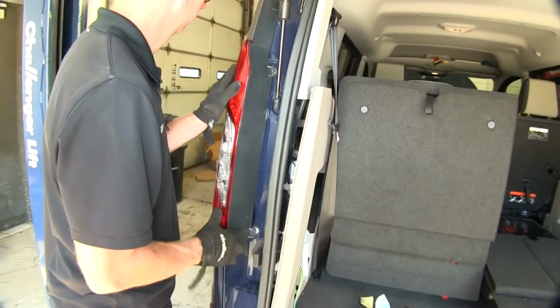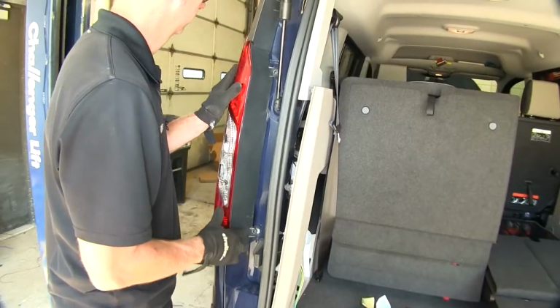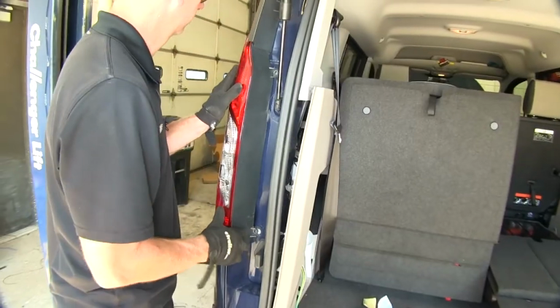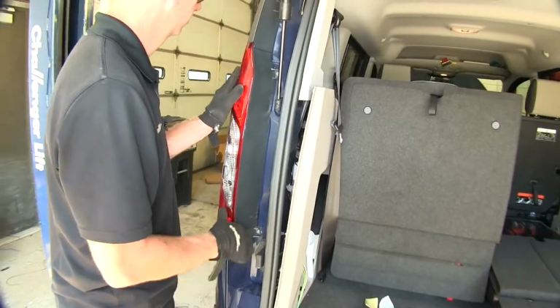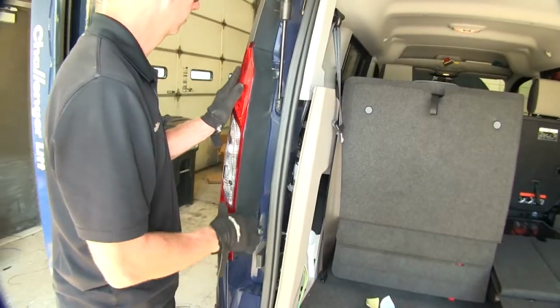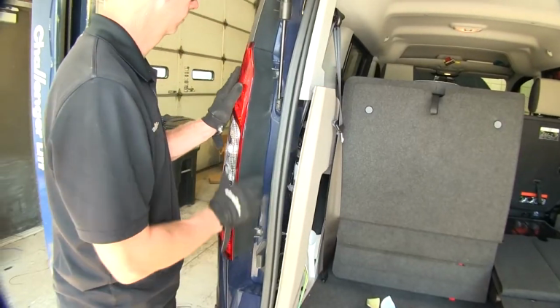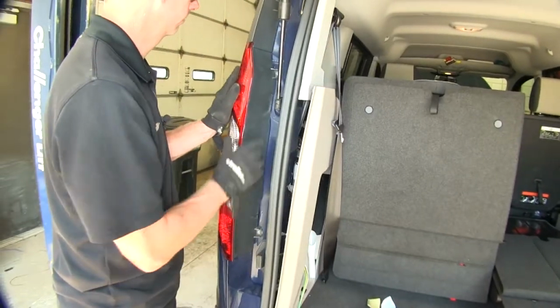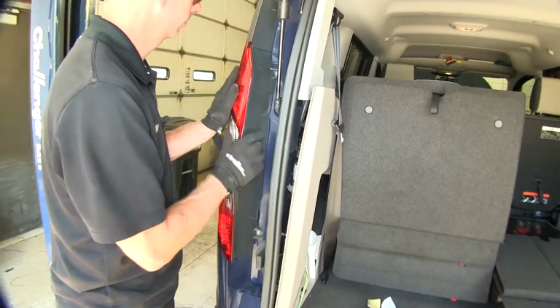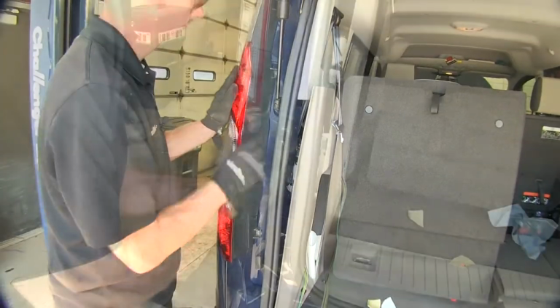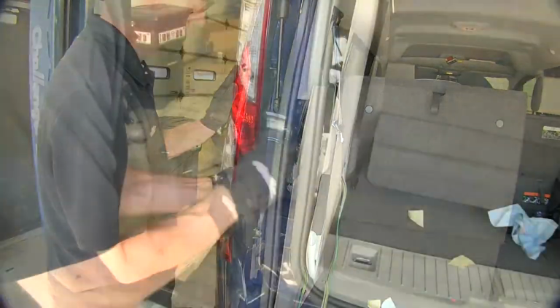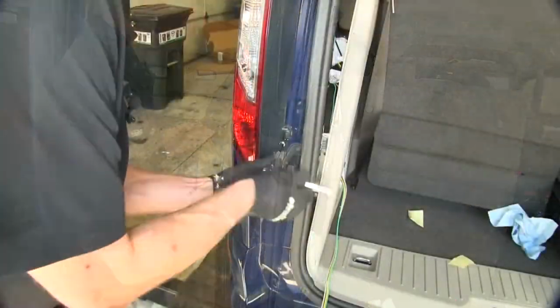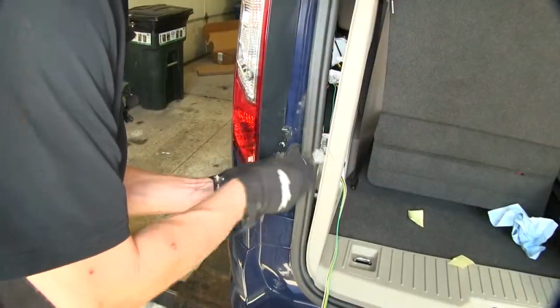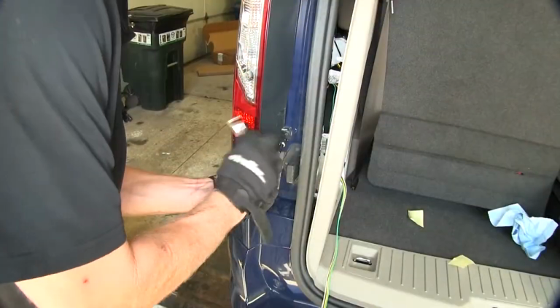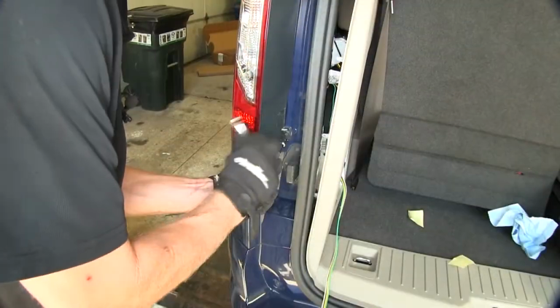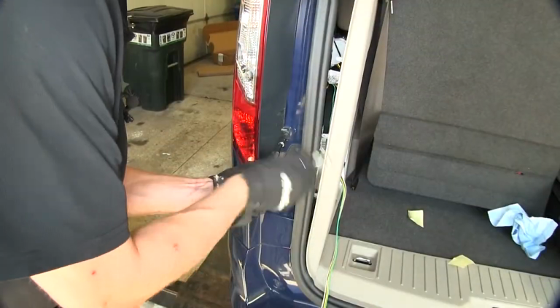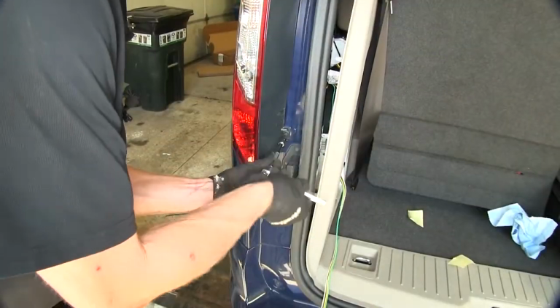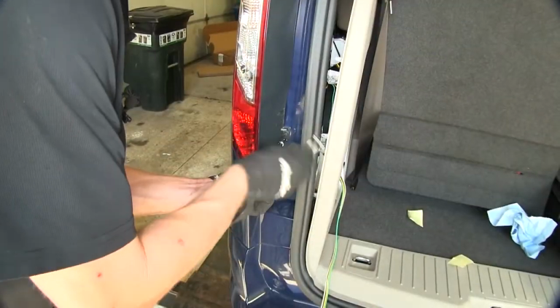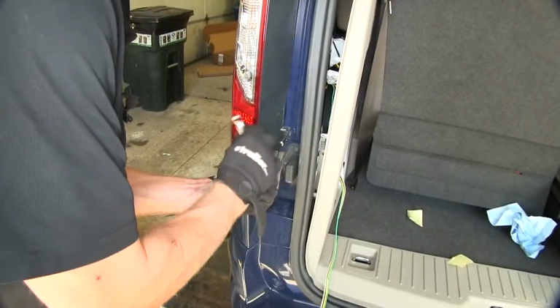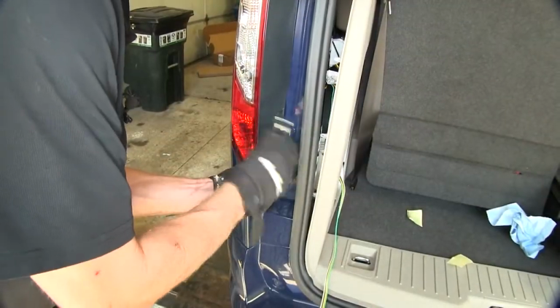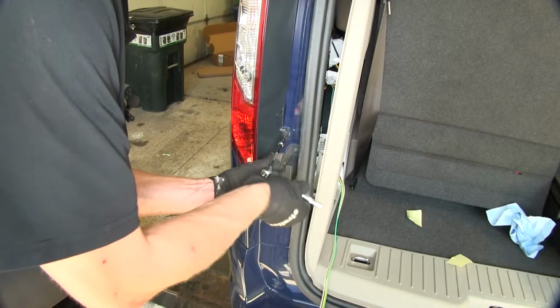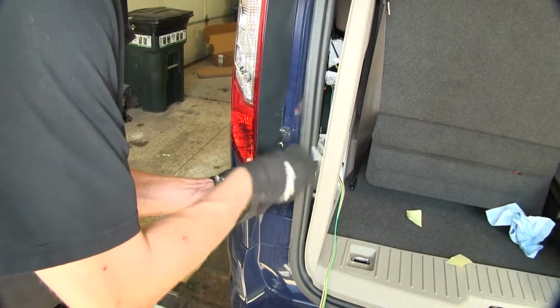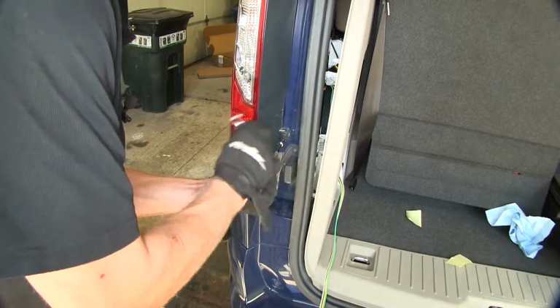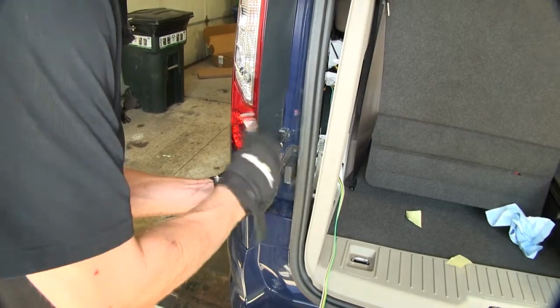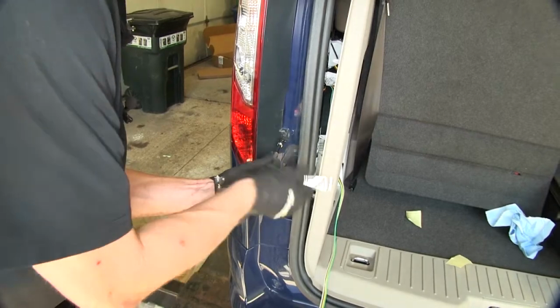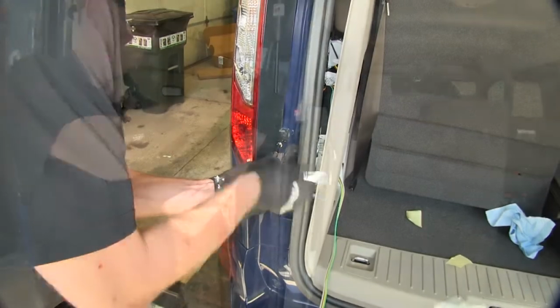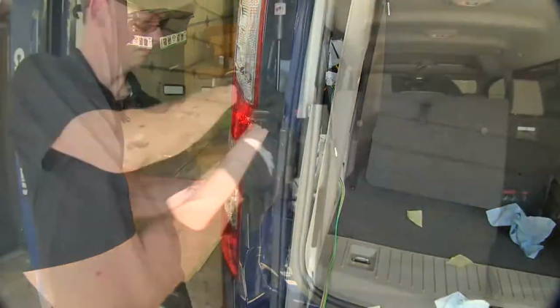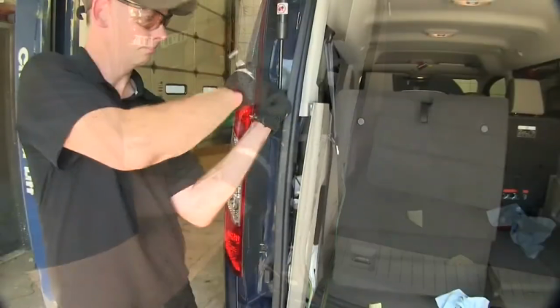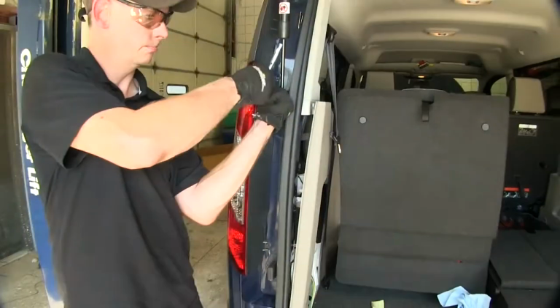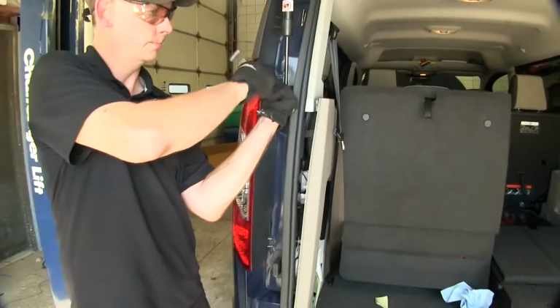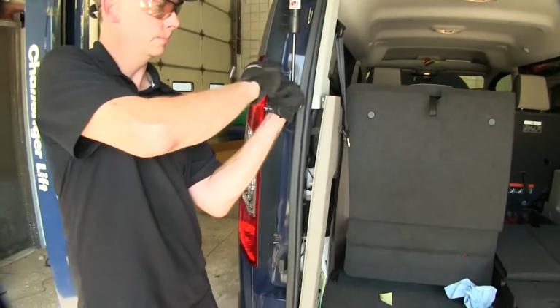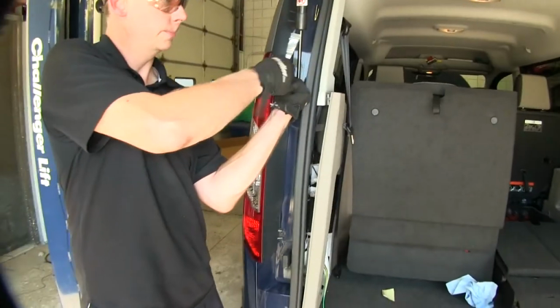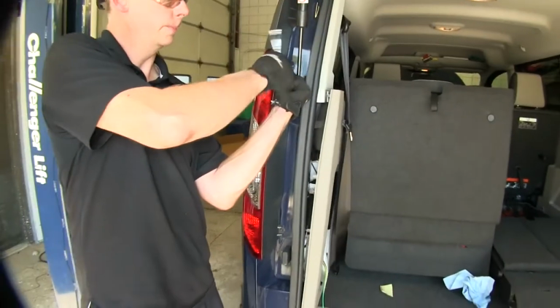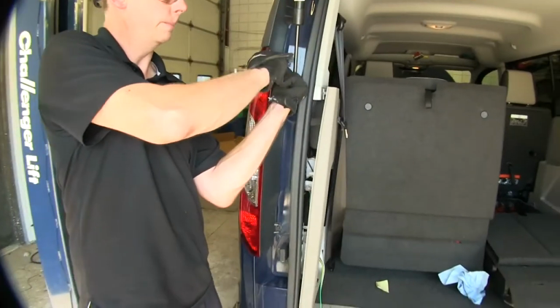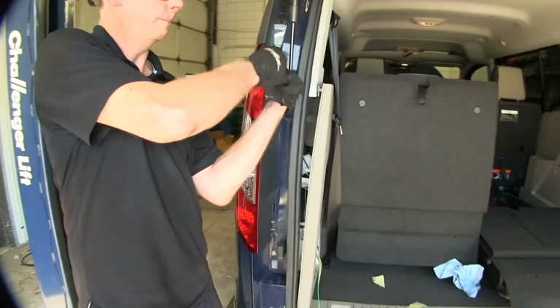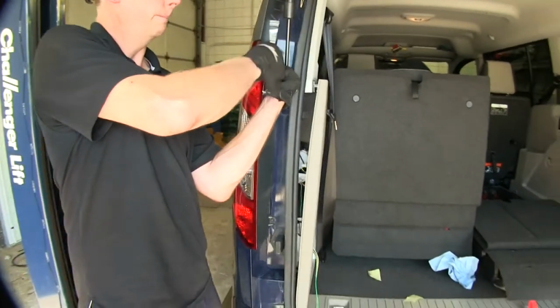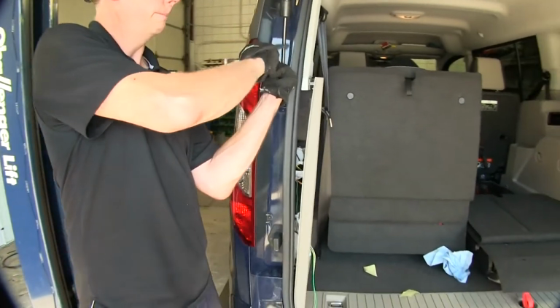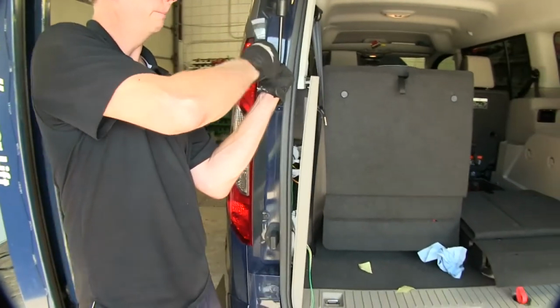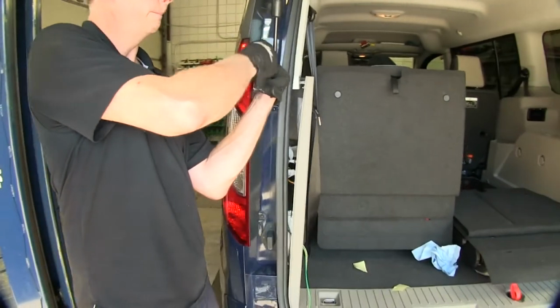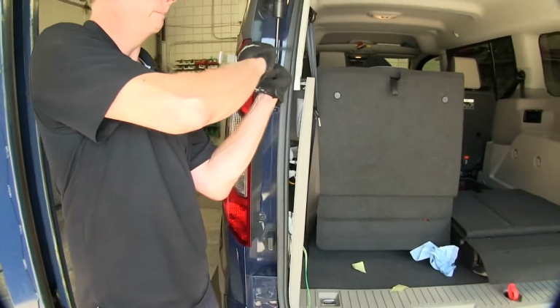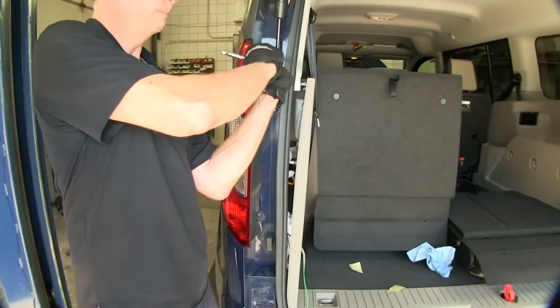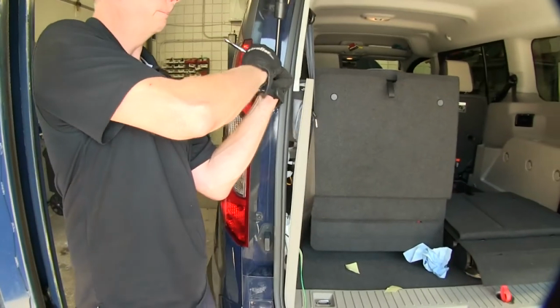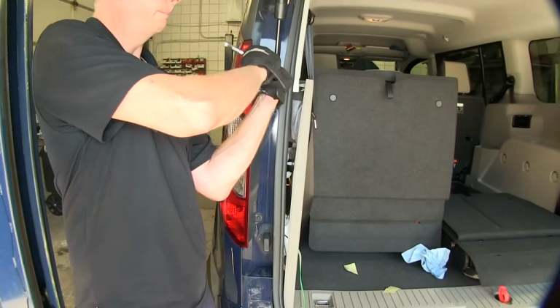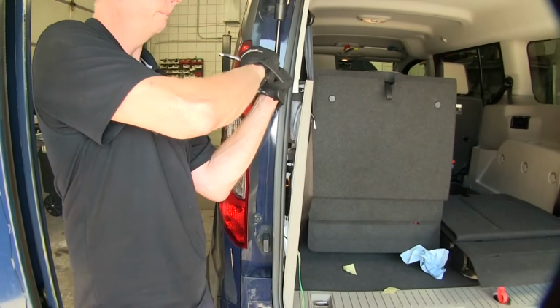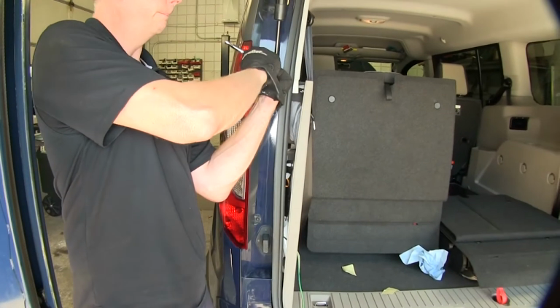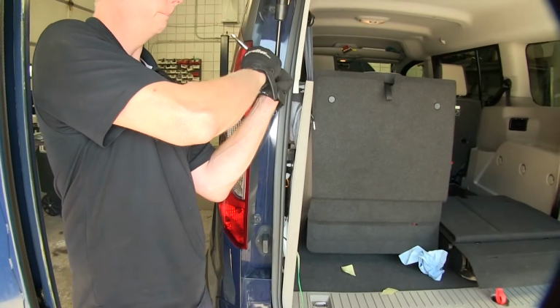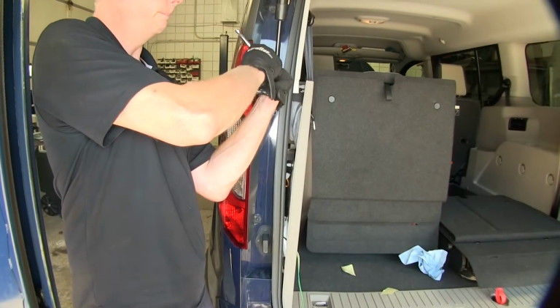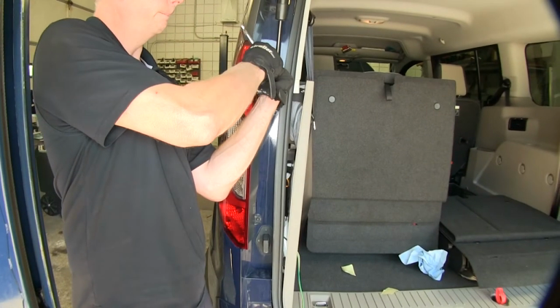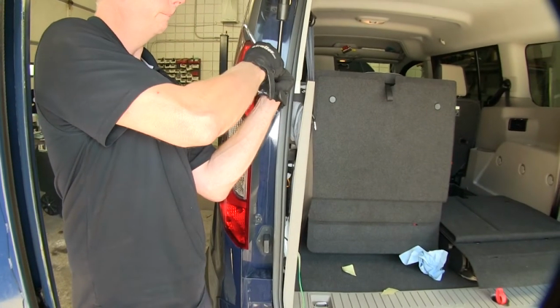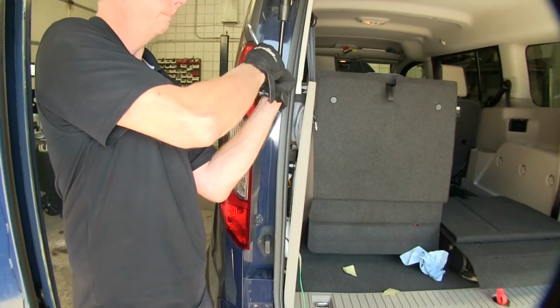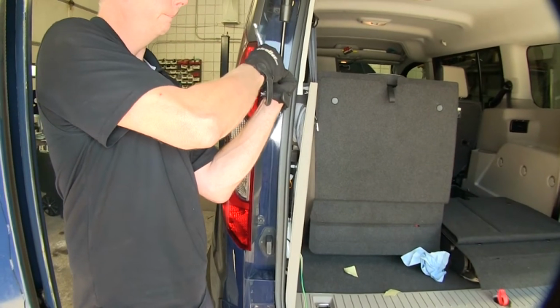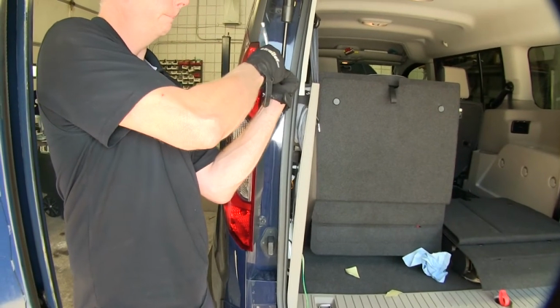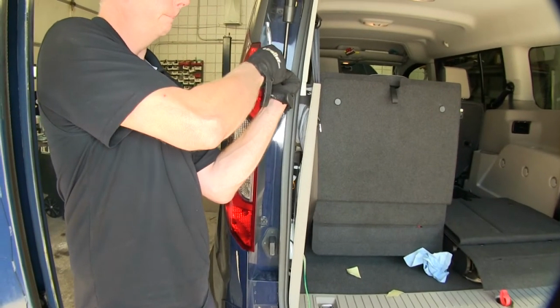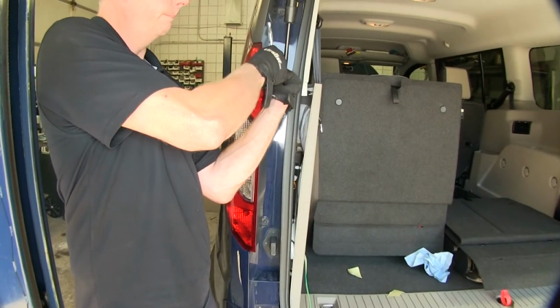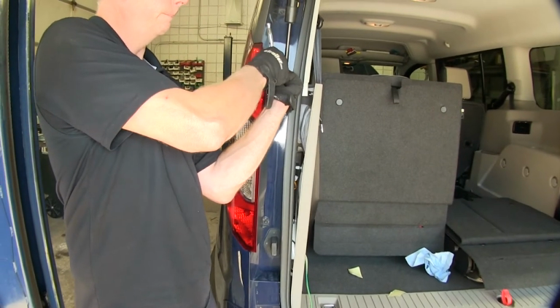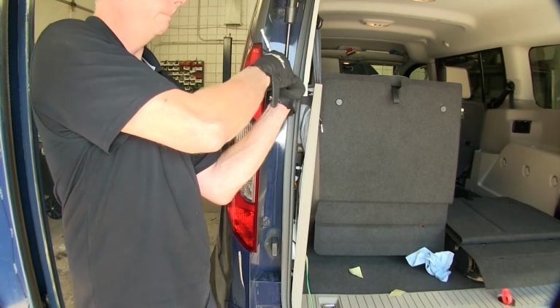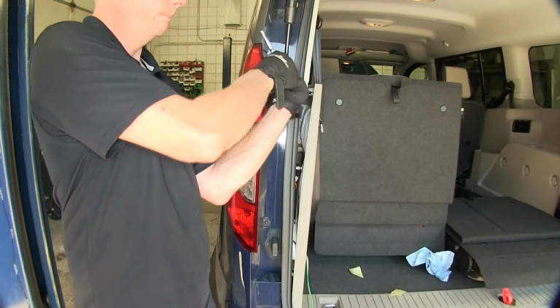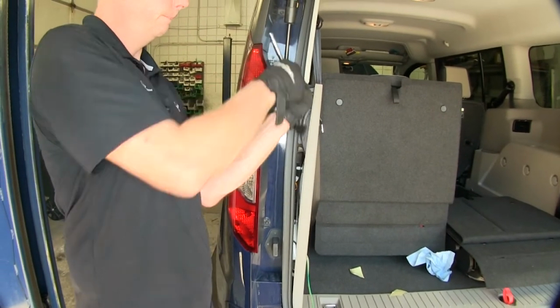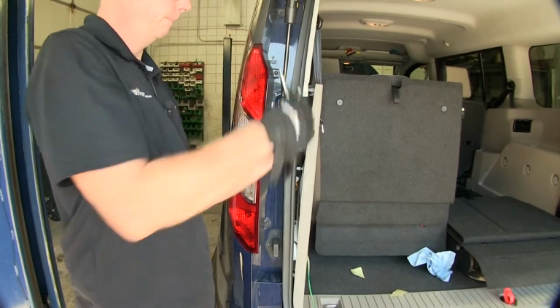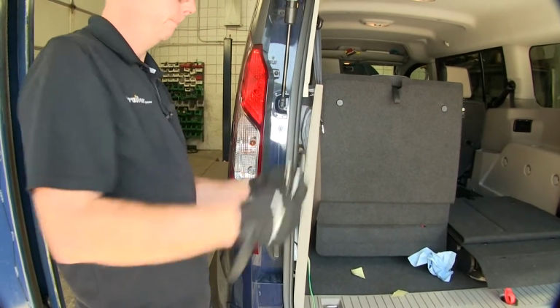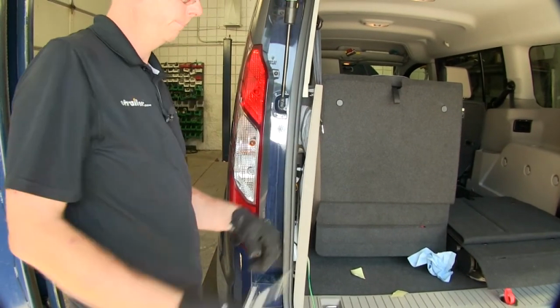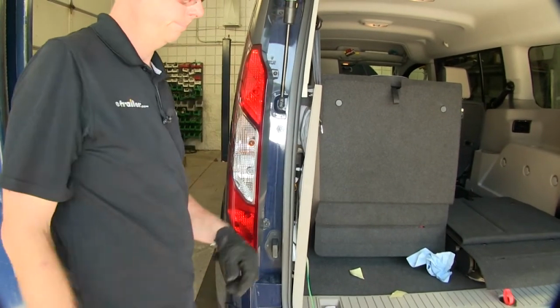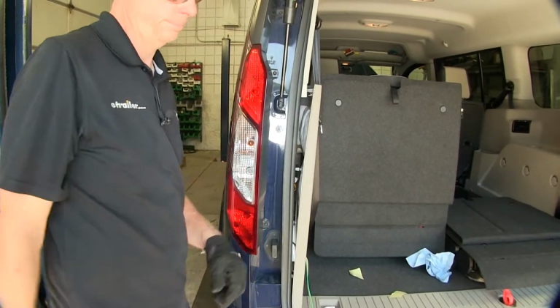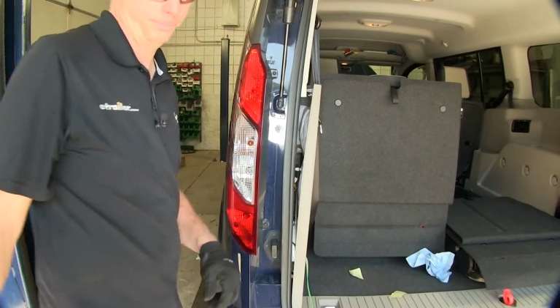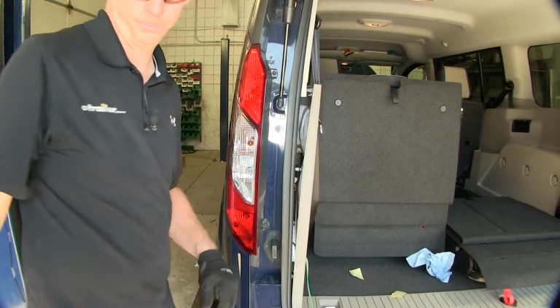At this point, we can go ahead and put our tail light back together and reinstall our interior panels.